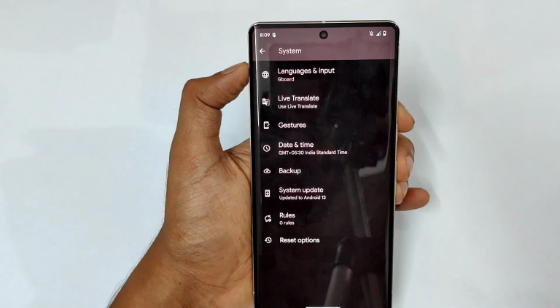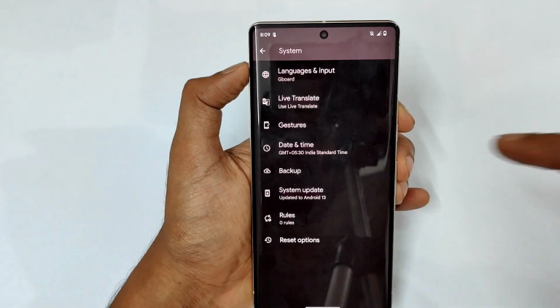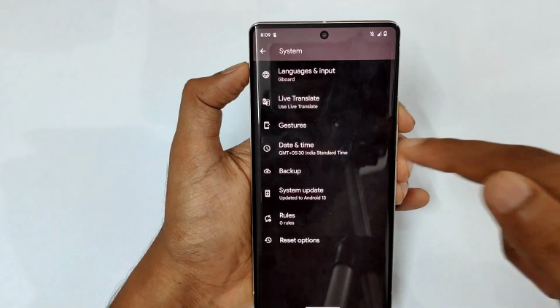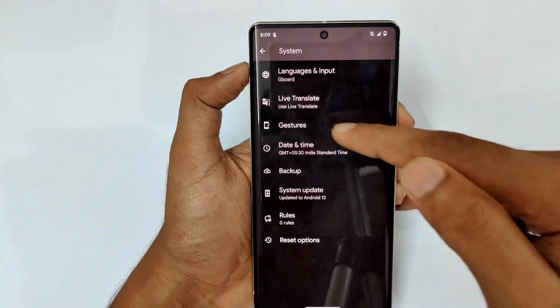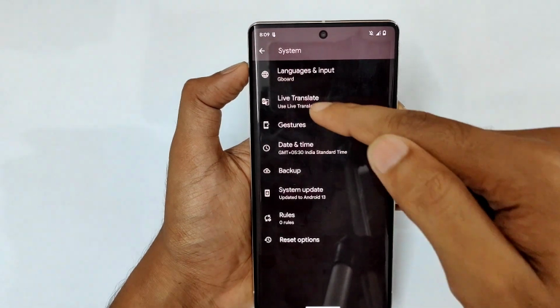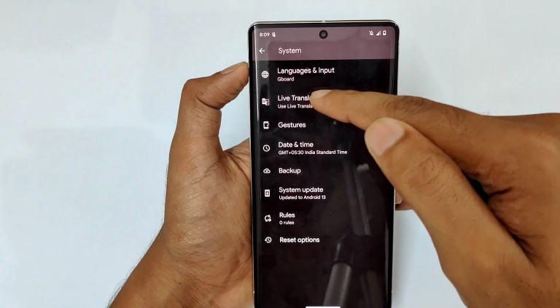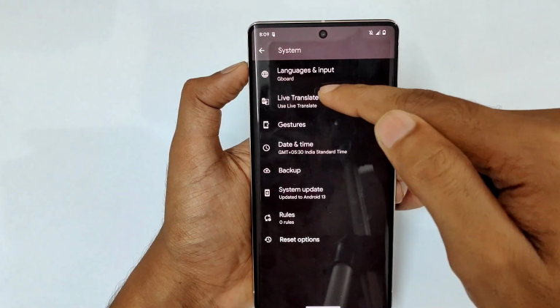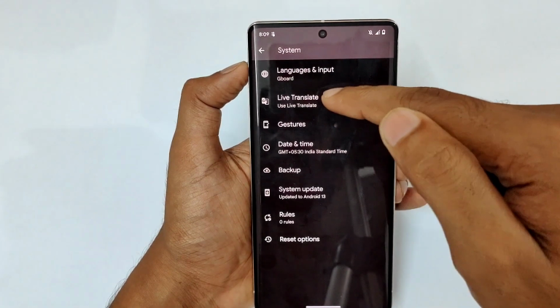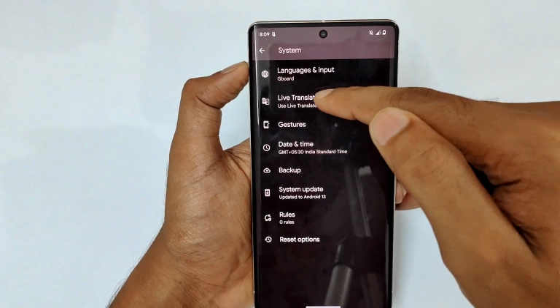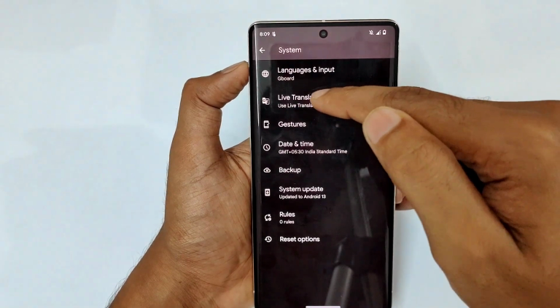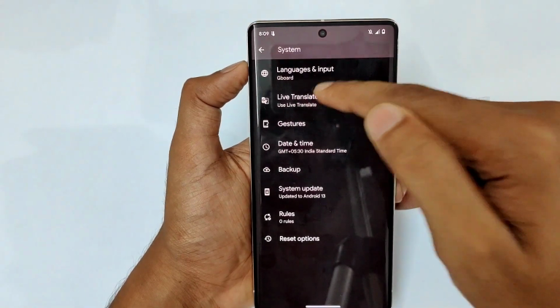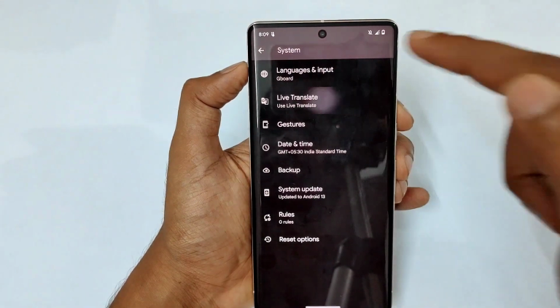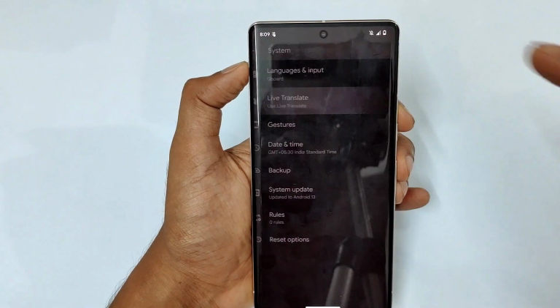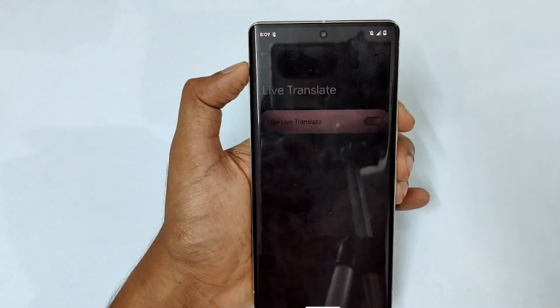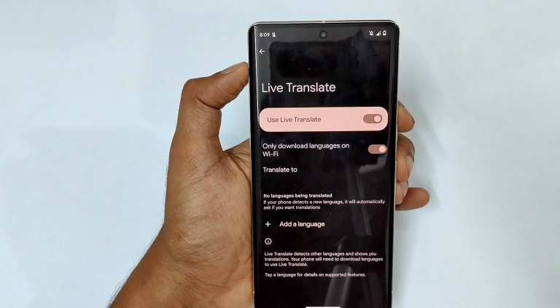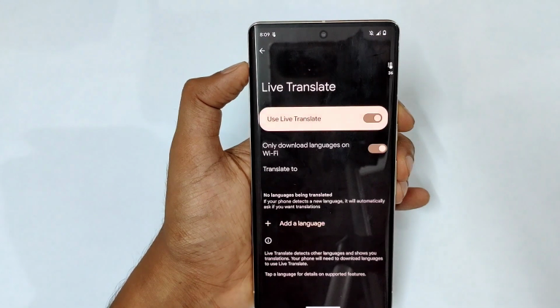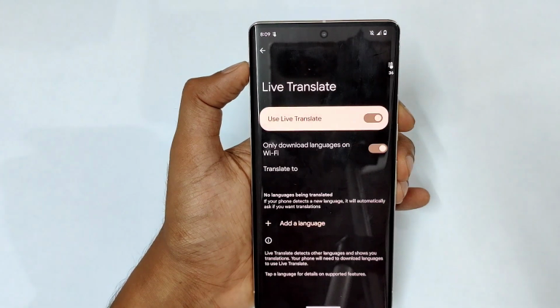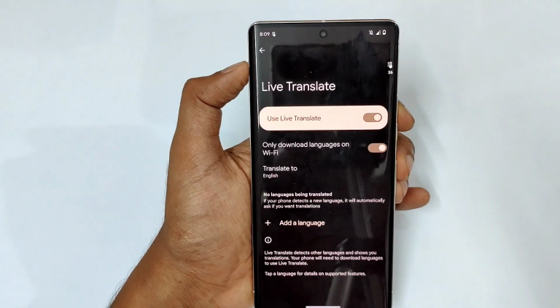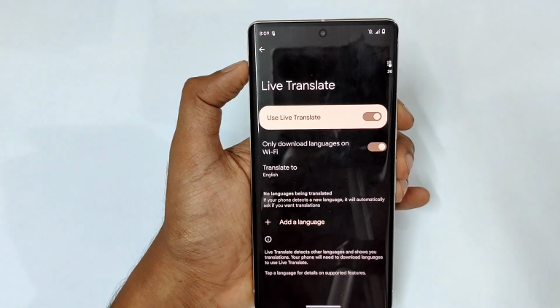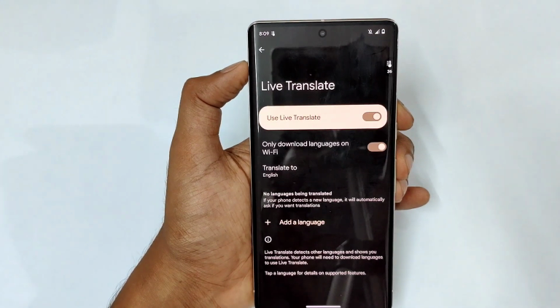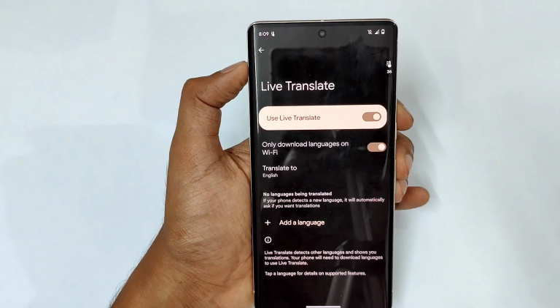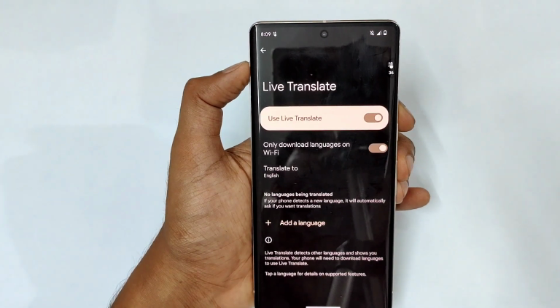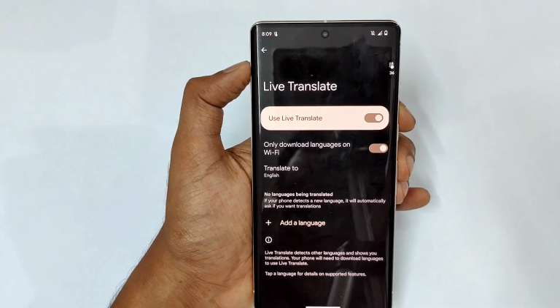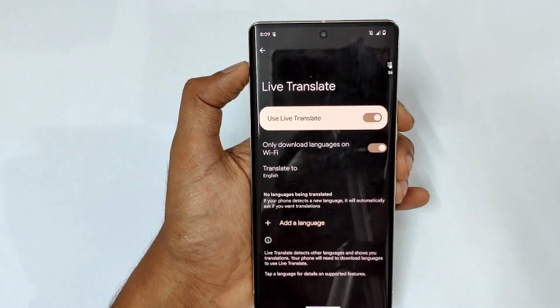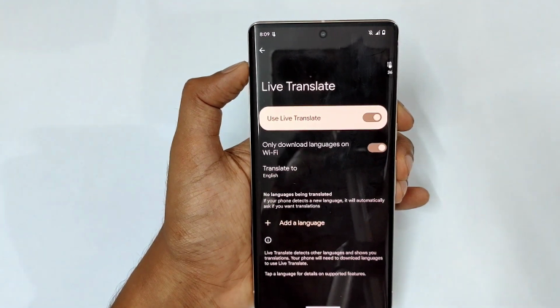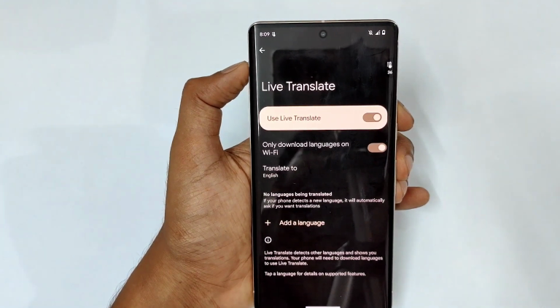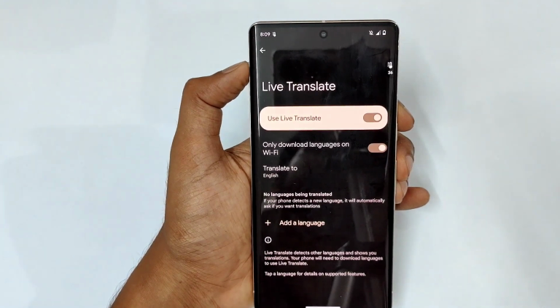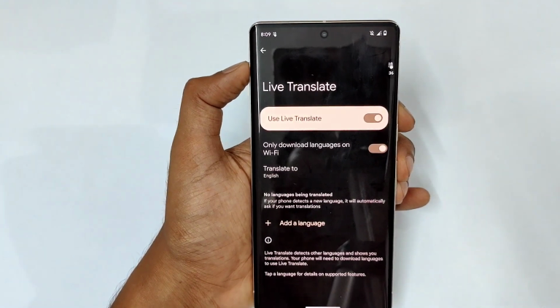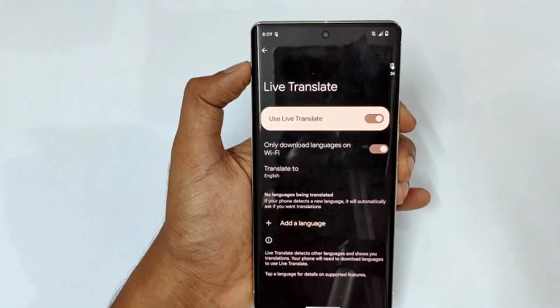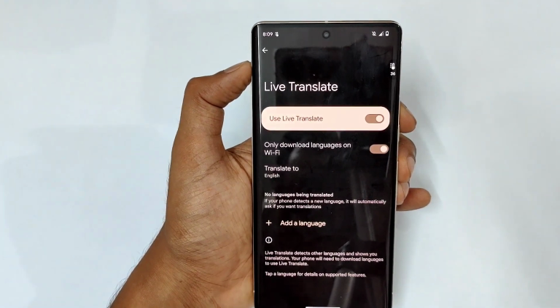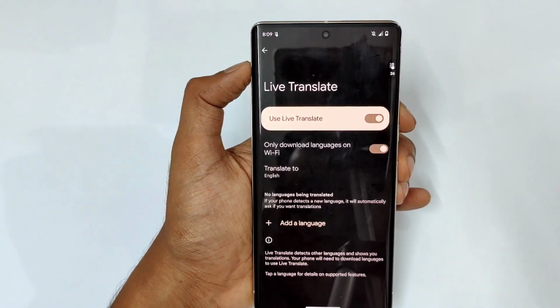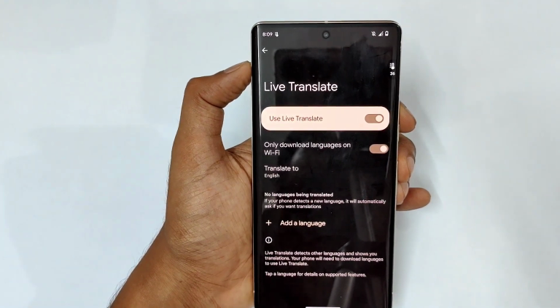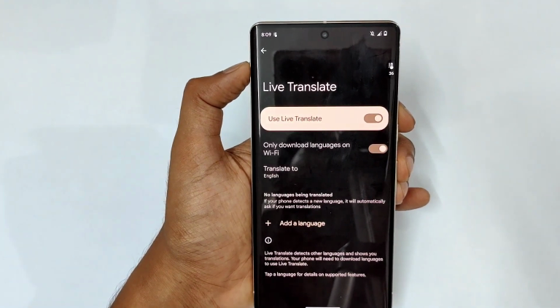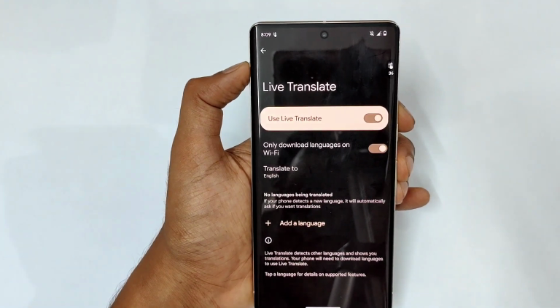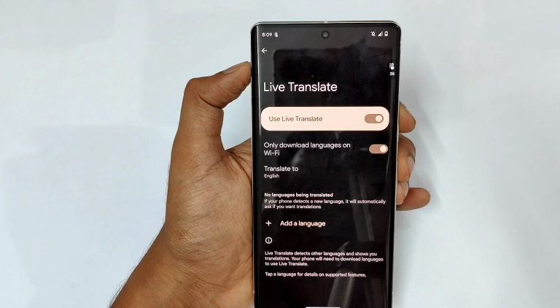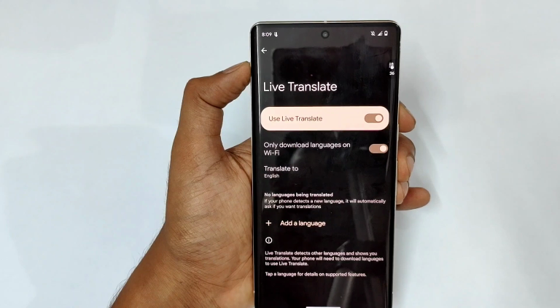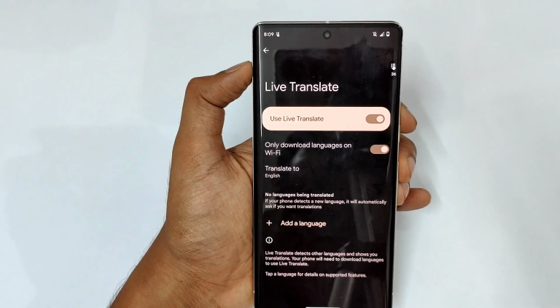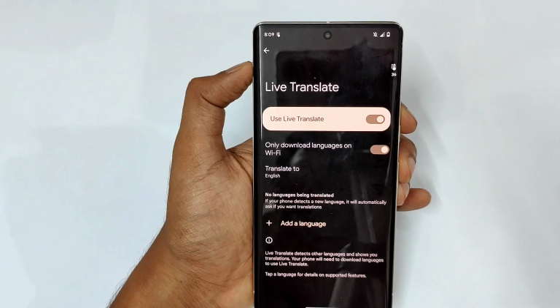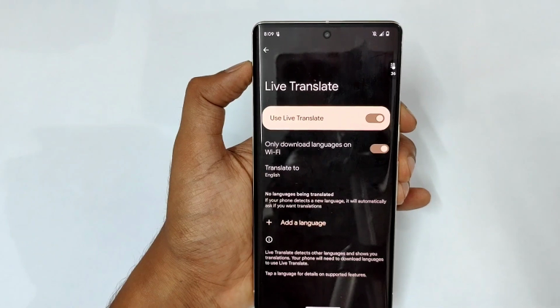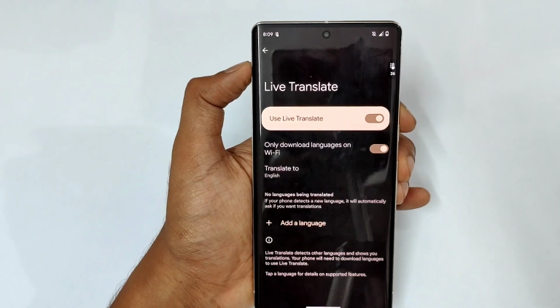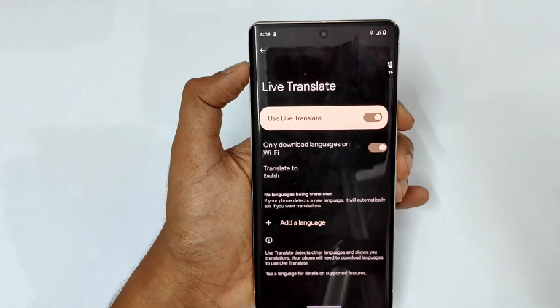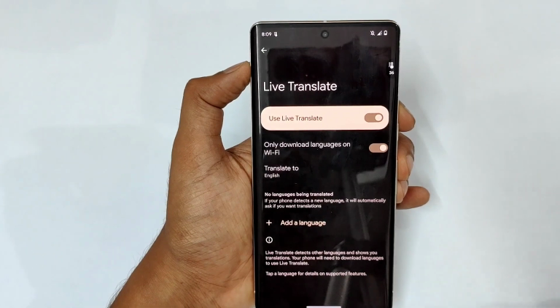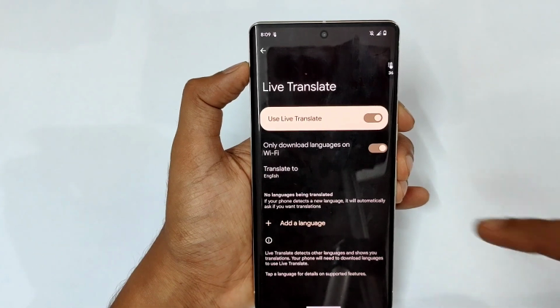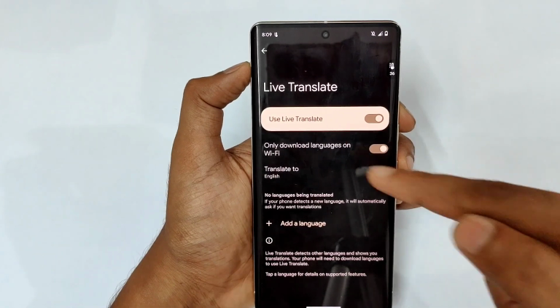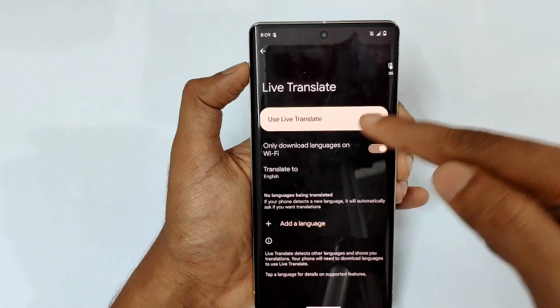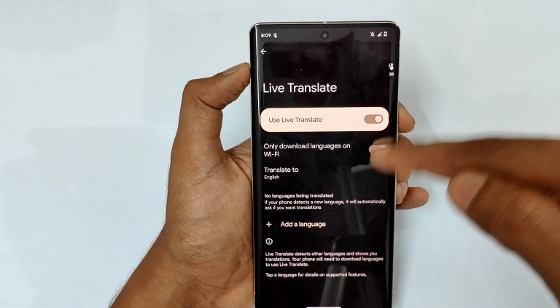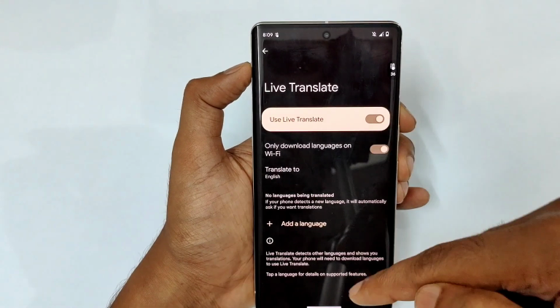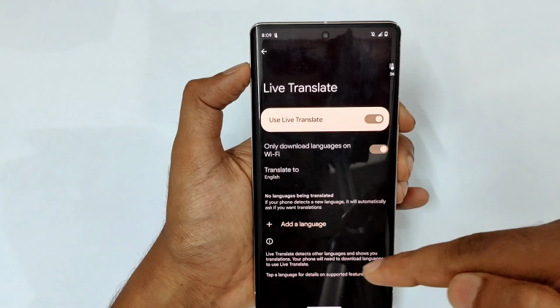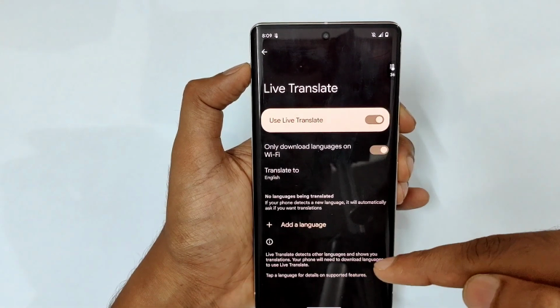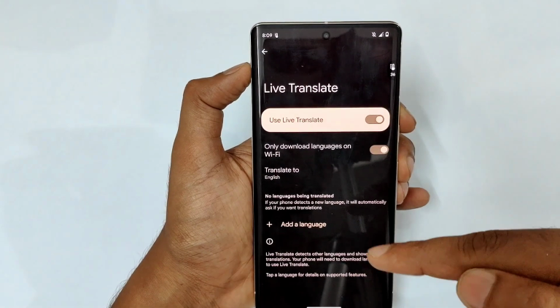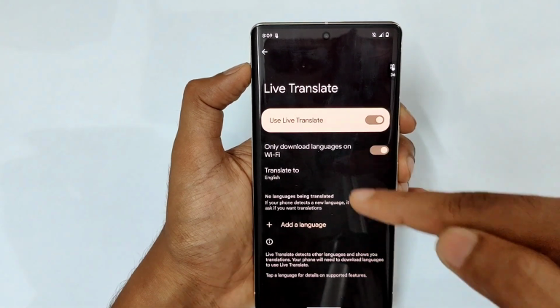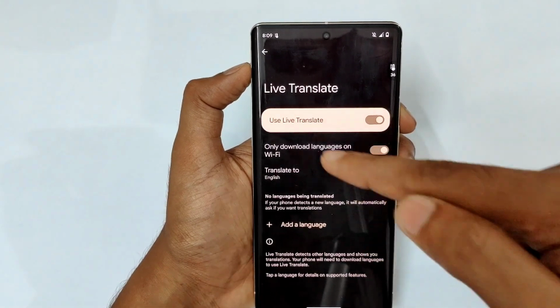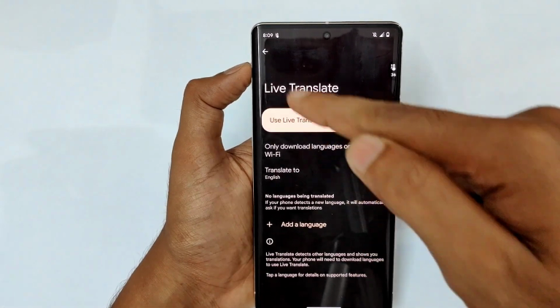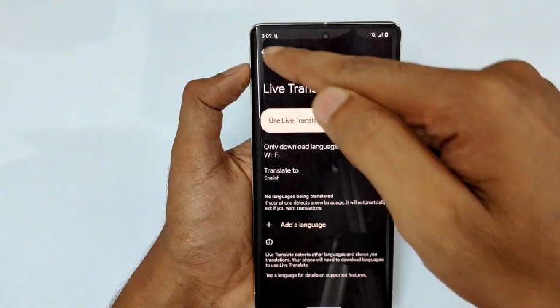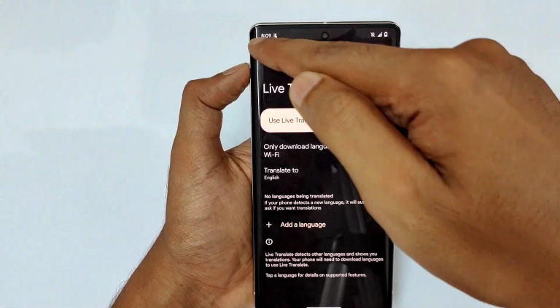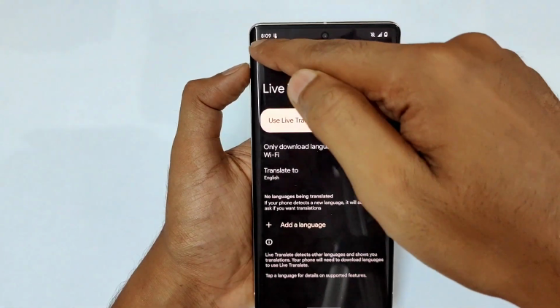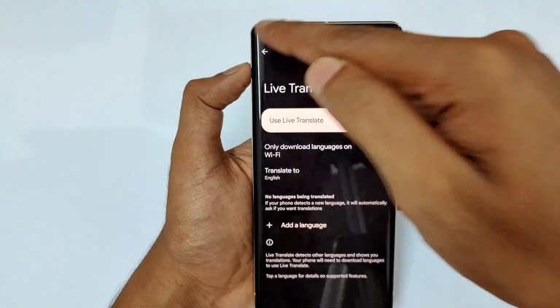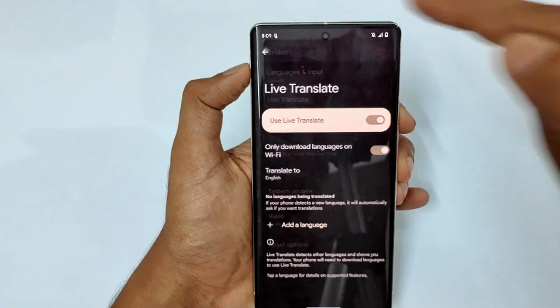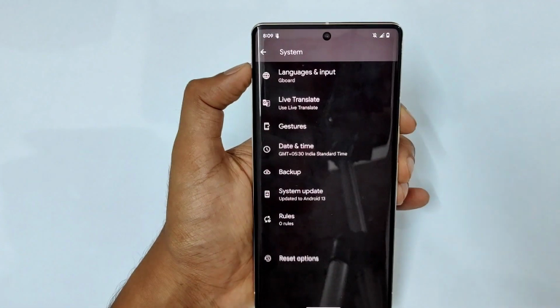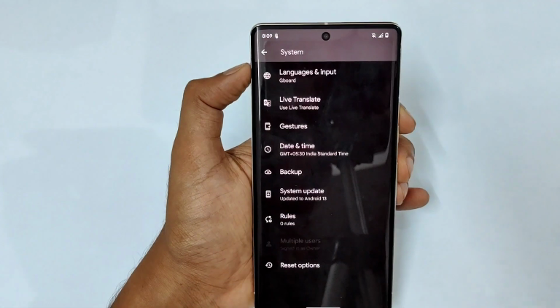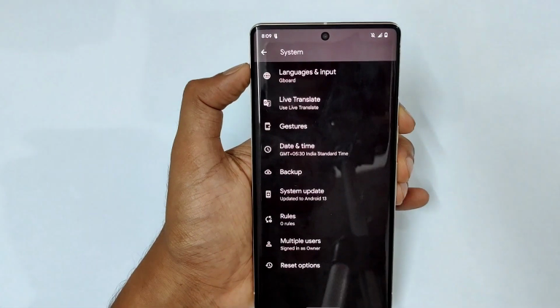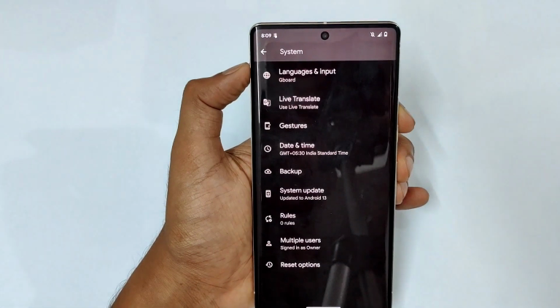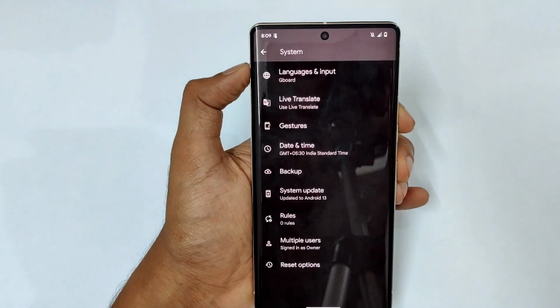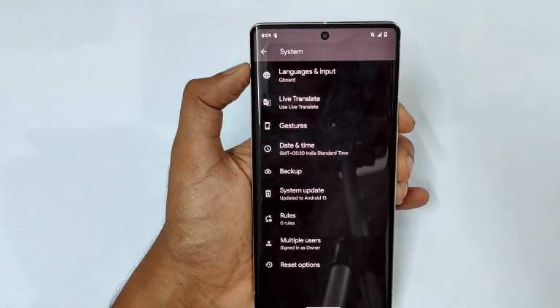We also have live translate options which allow live translating from one language to another language.